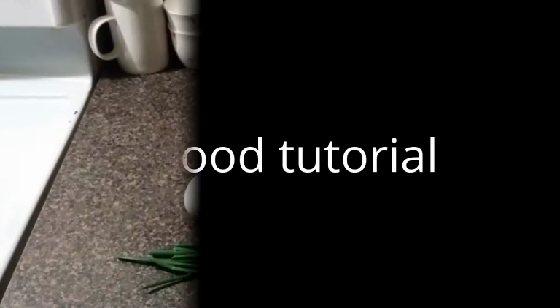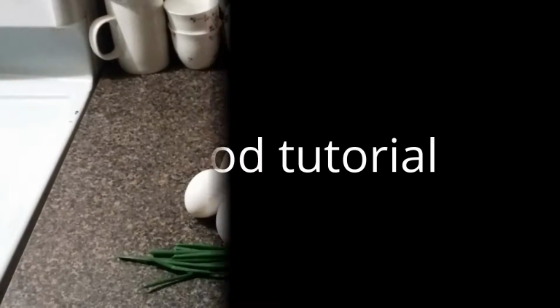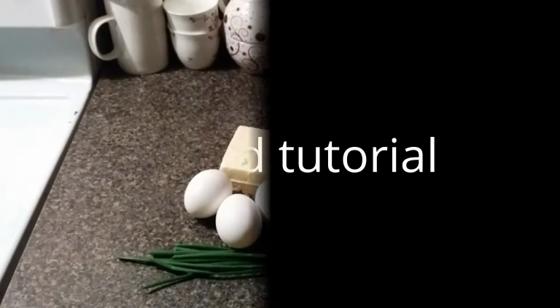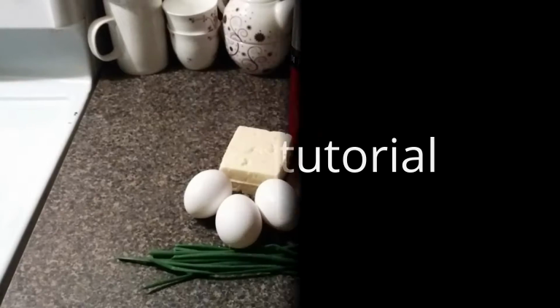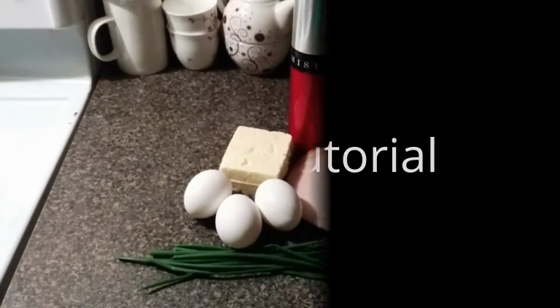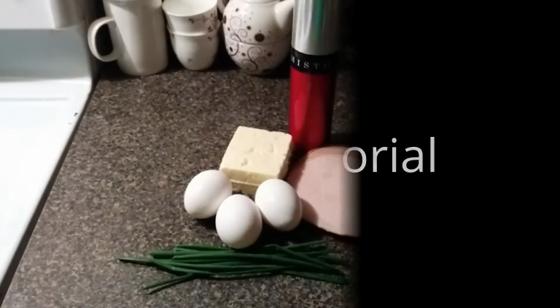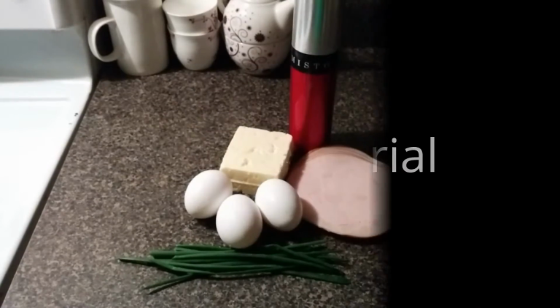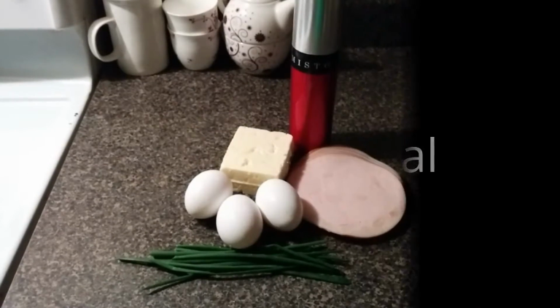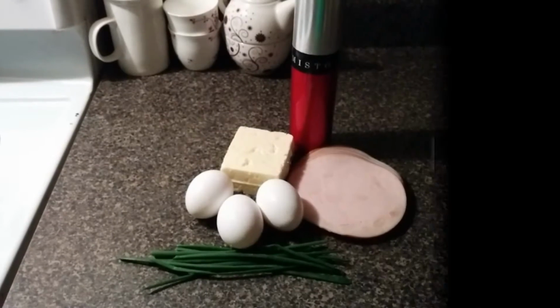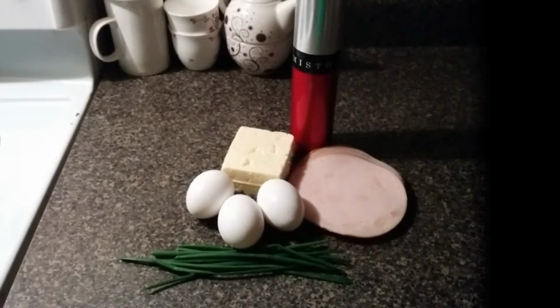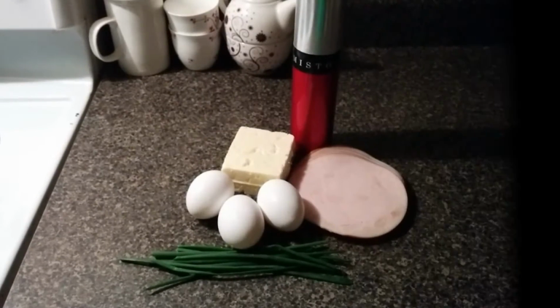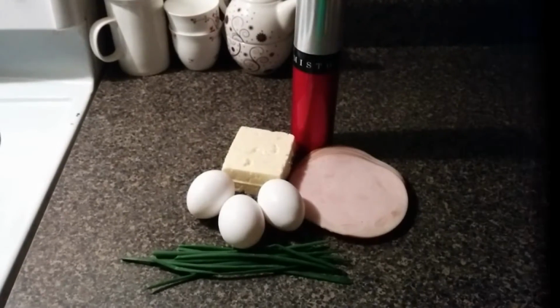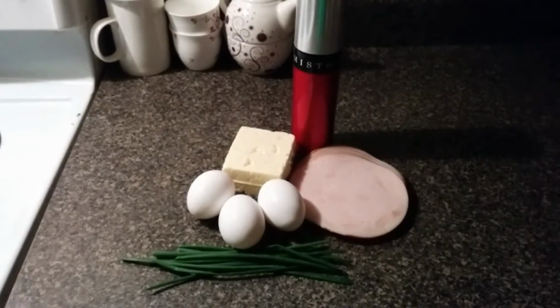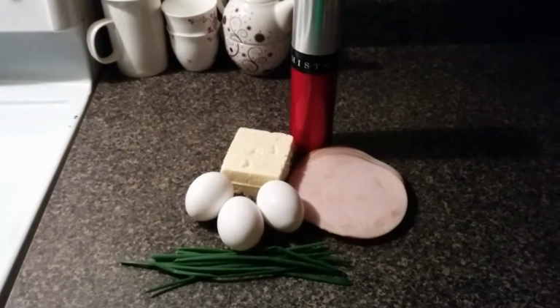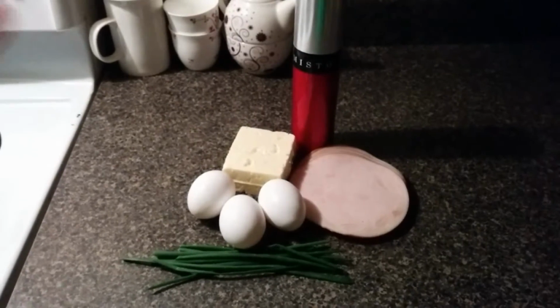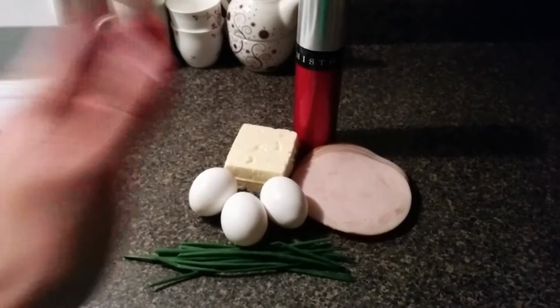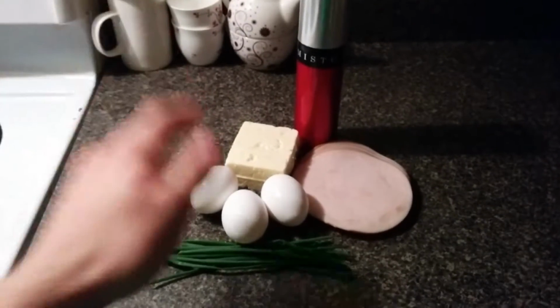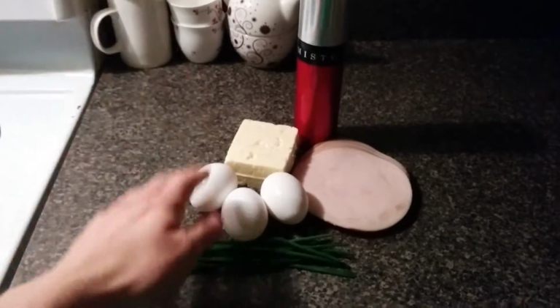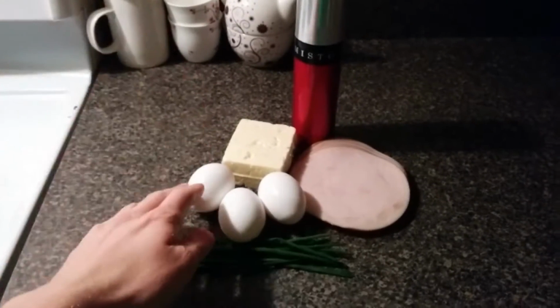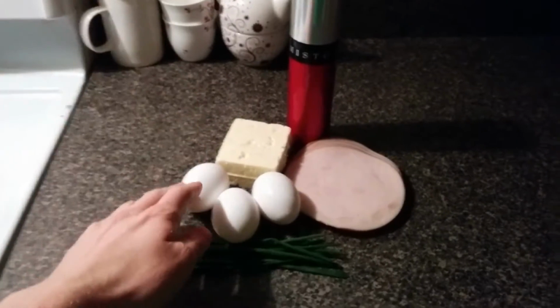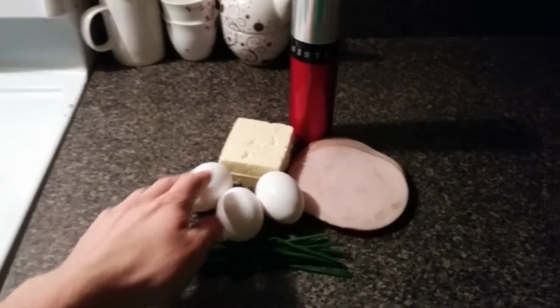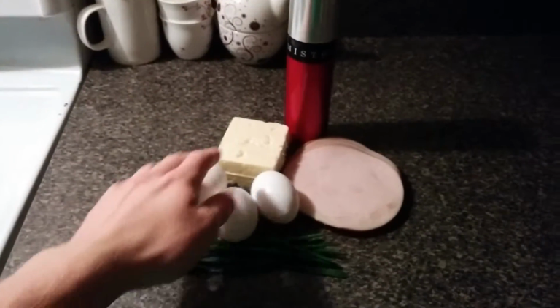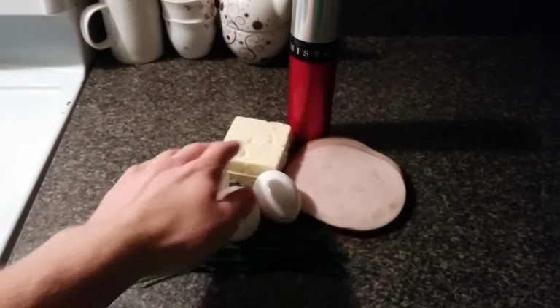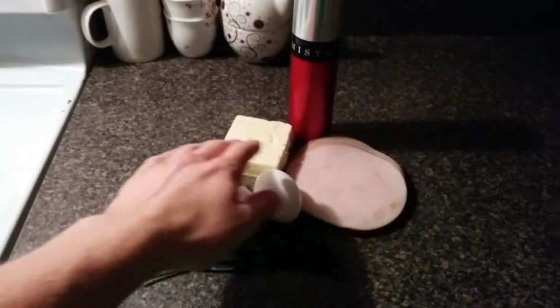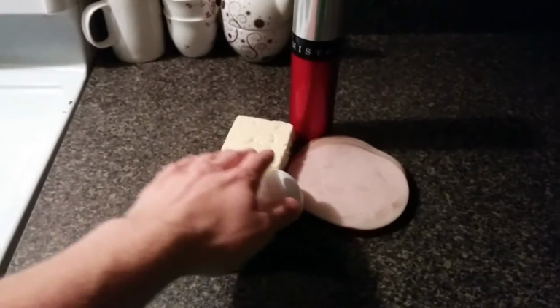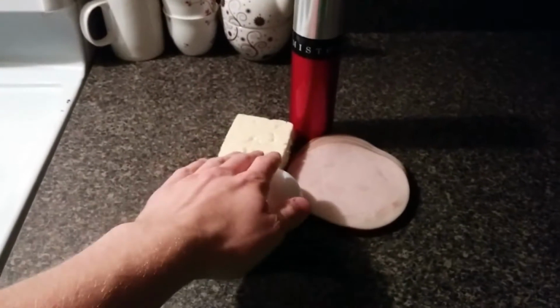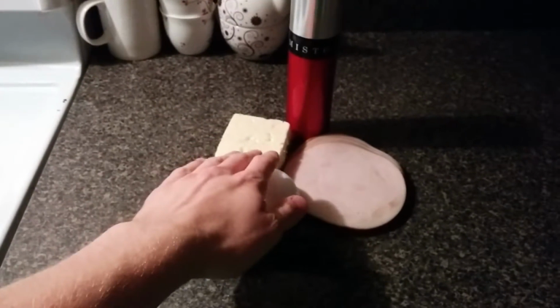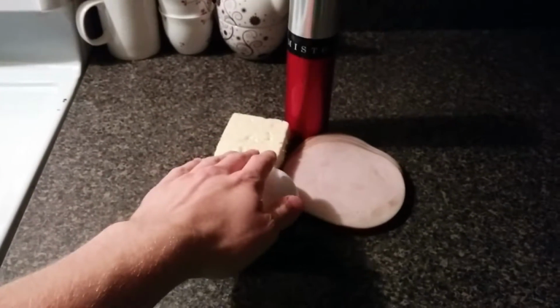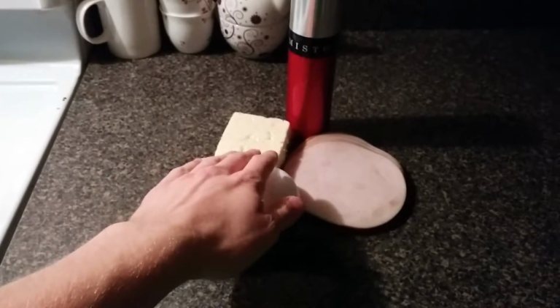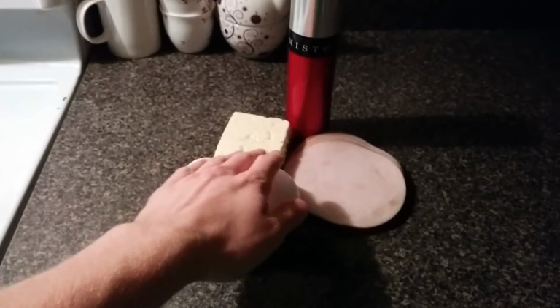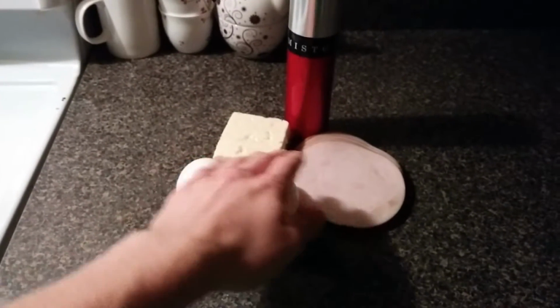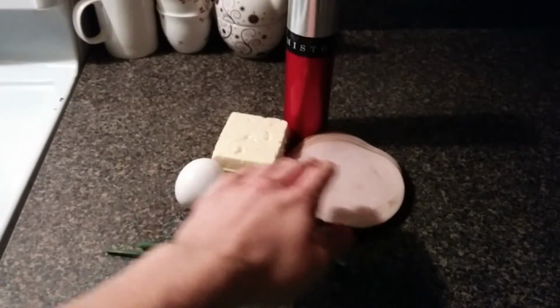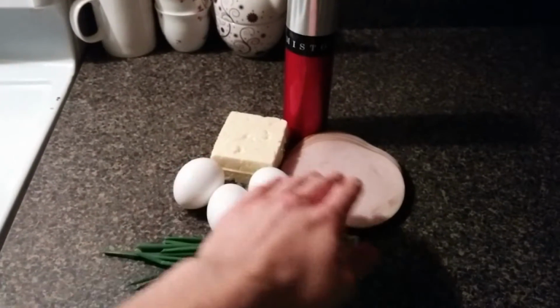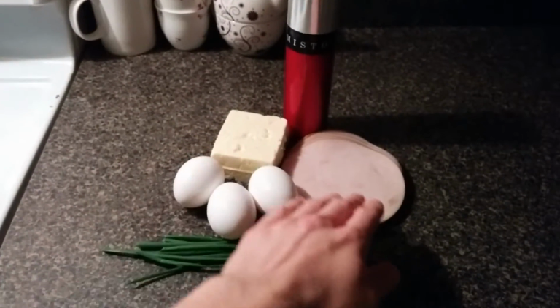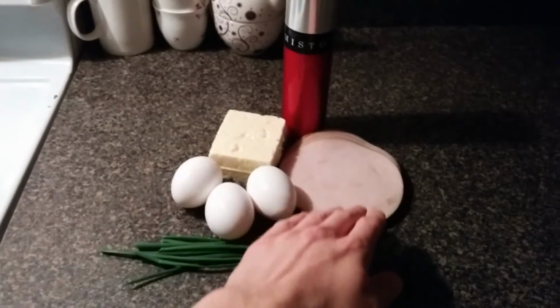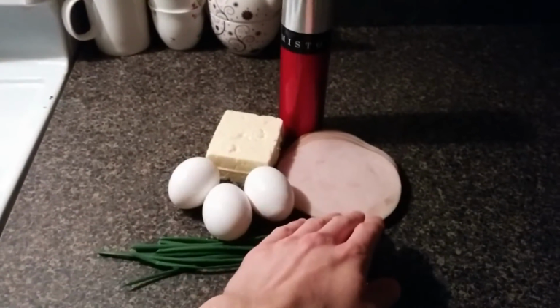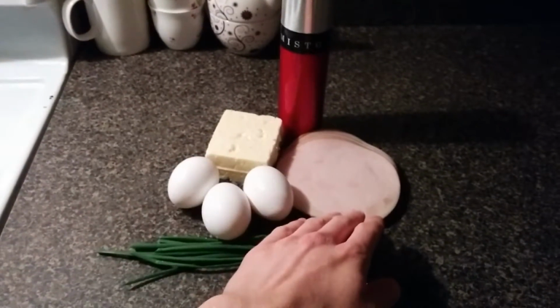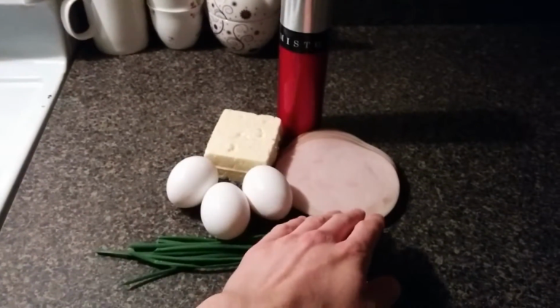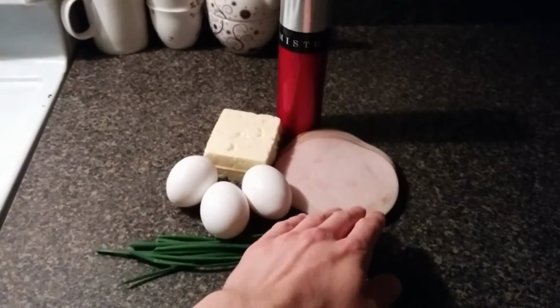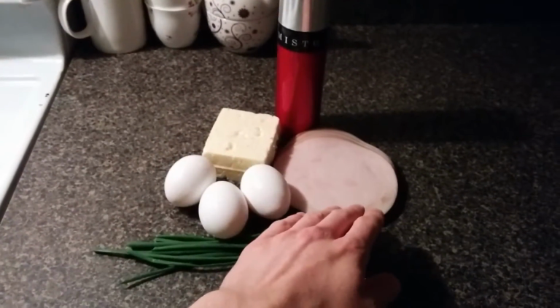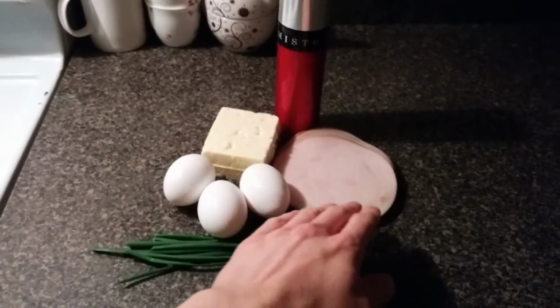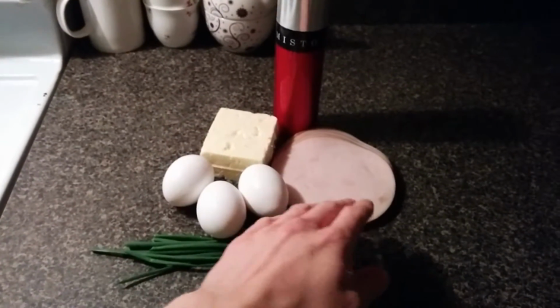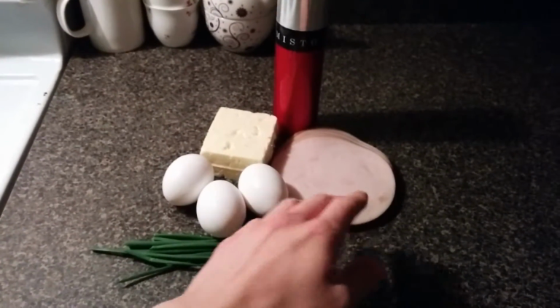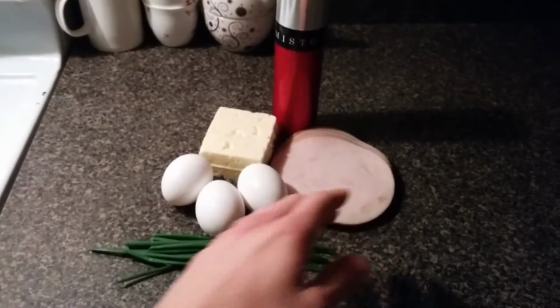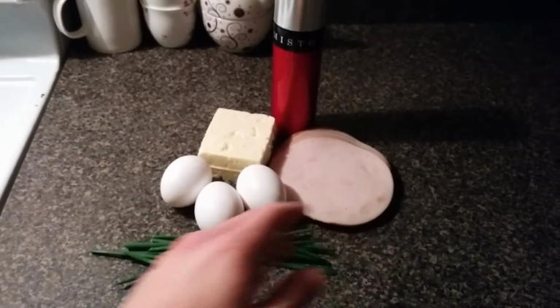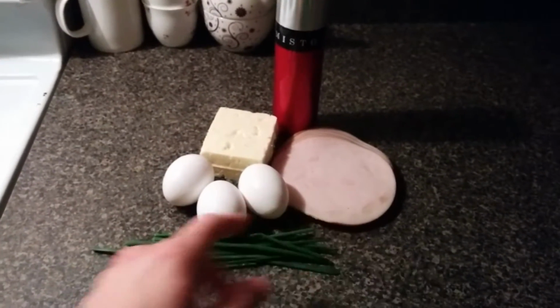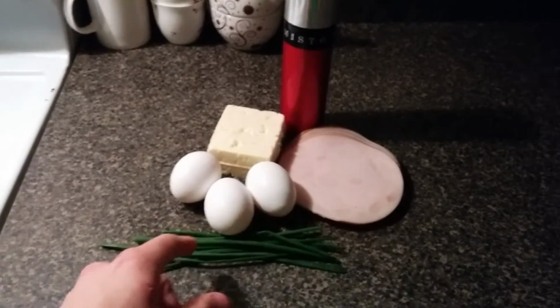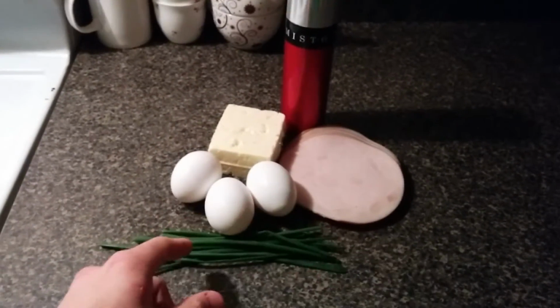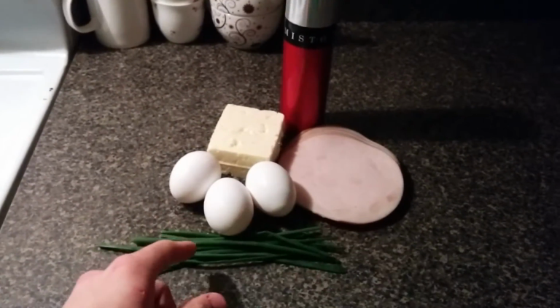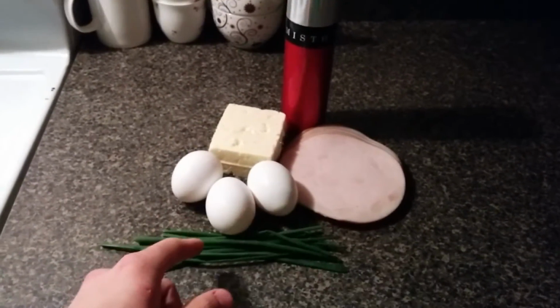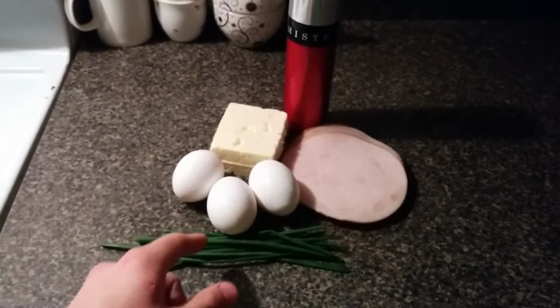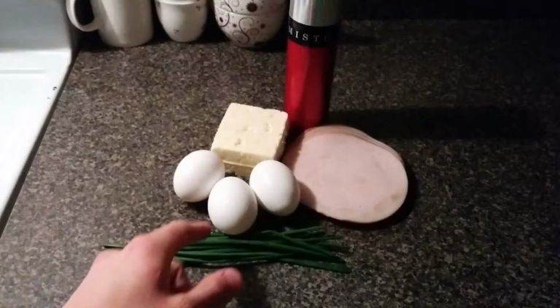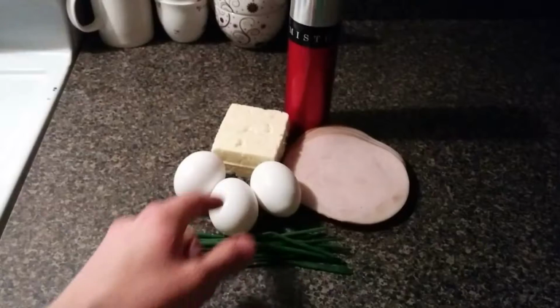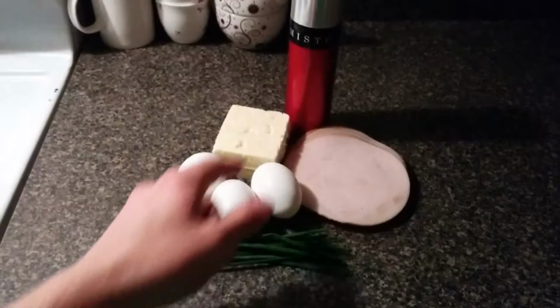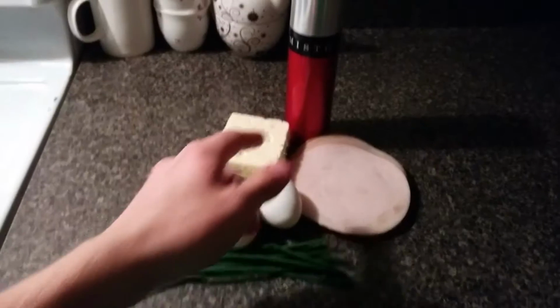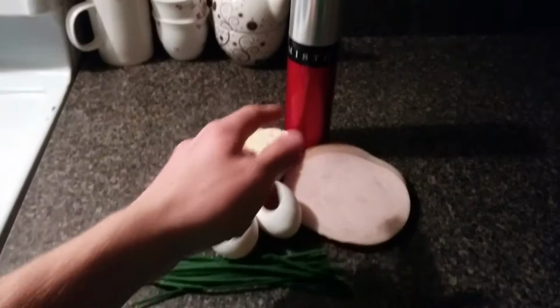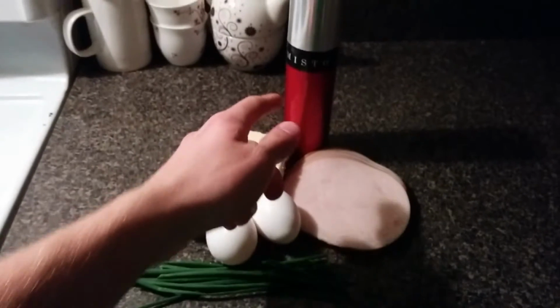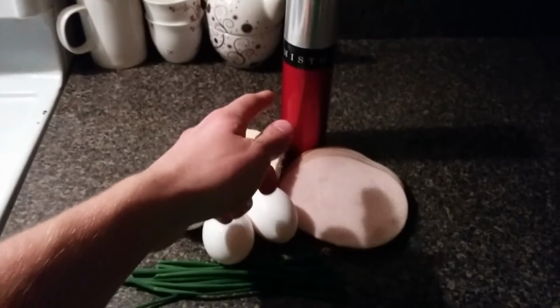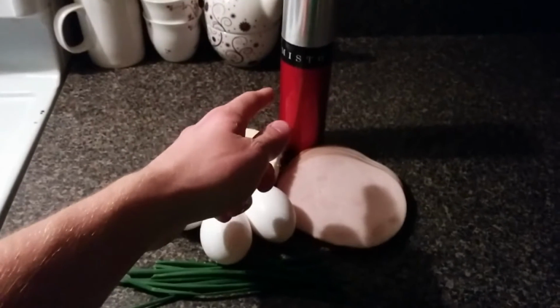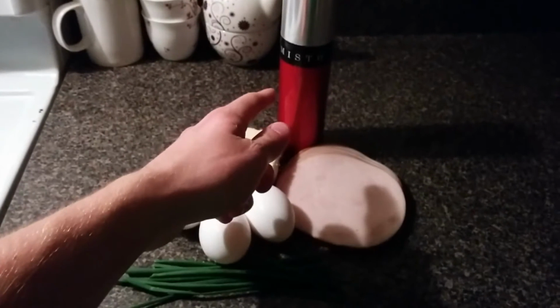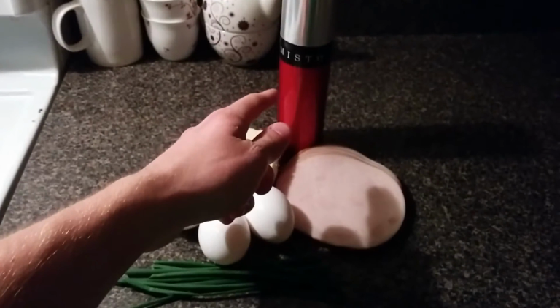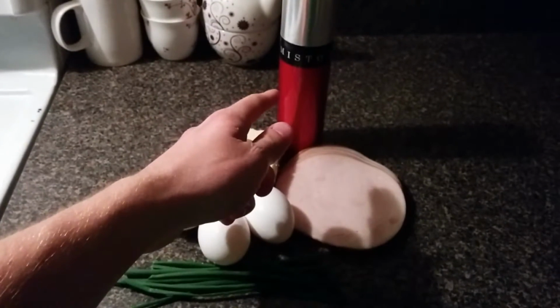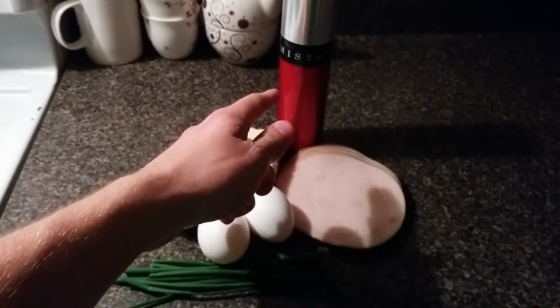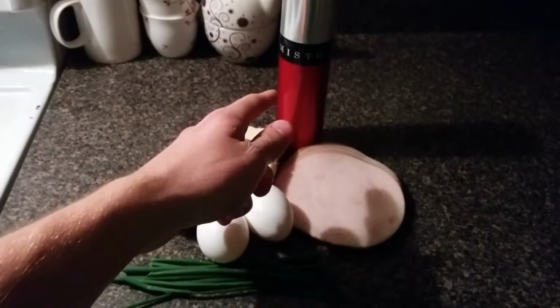For this recipe you'll need eggs, feta cheese, sliced turkey meat, chives, and some cooking spray.